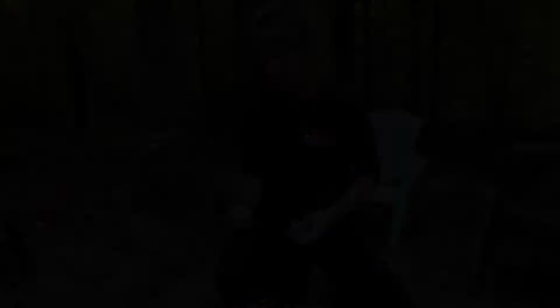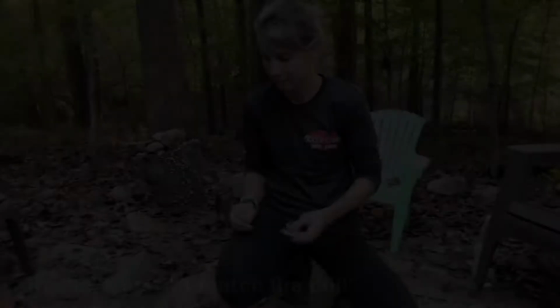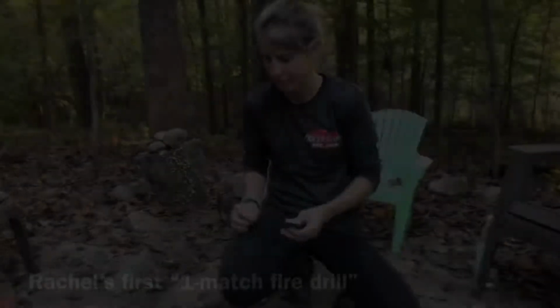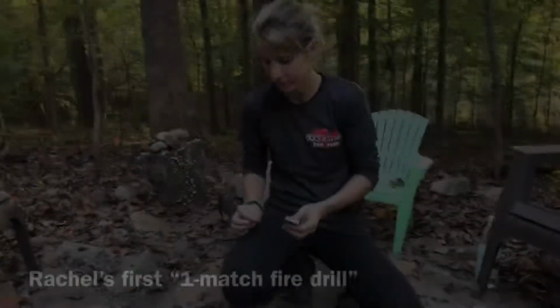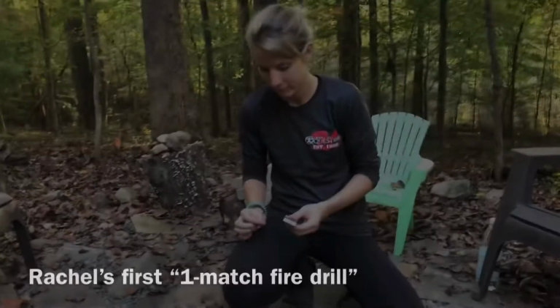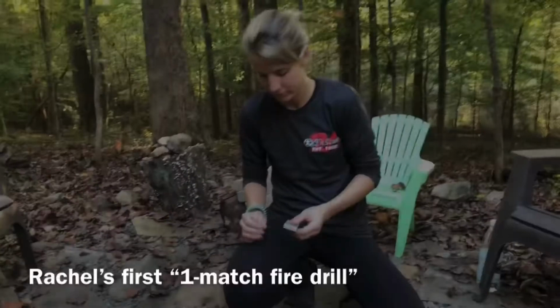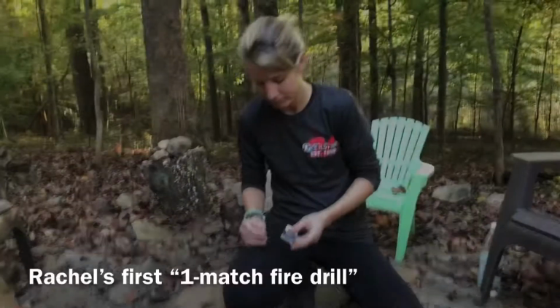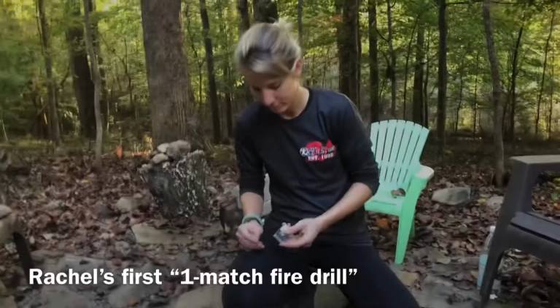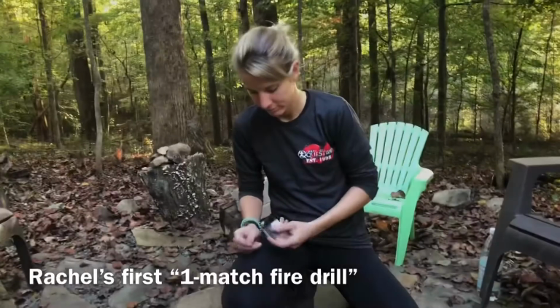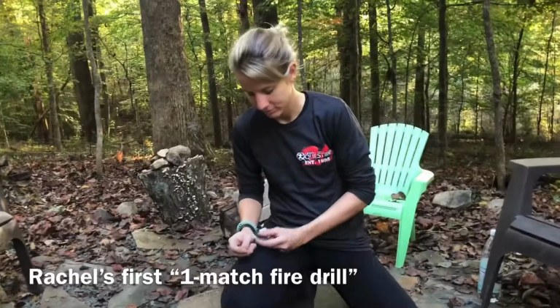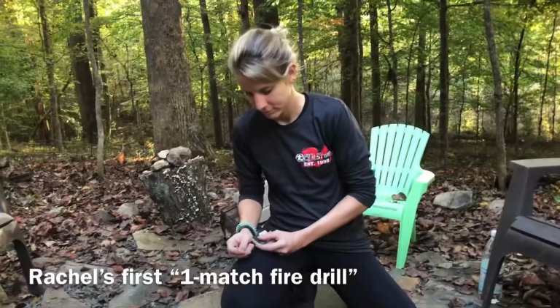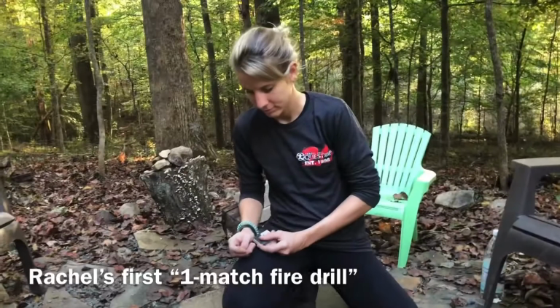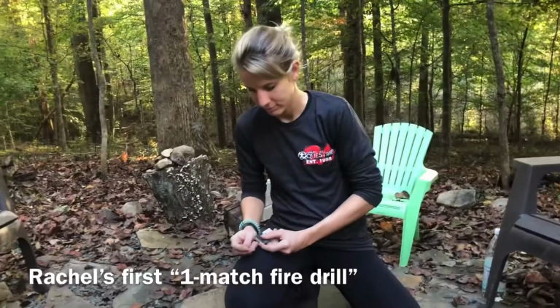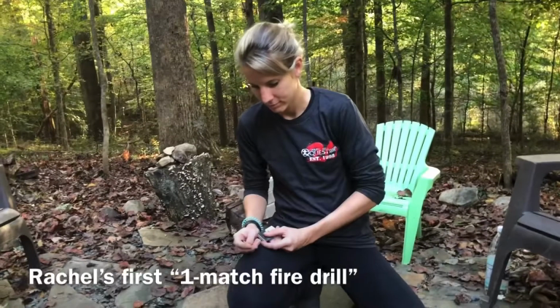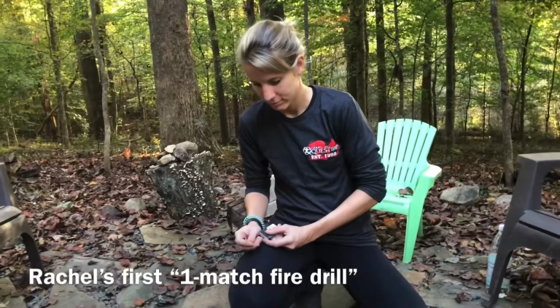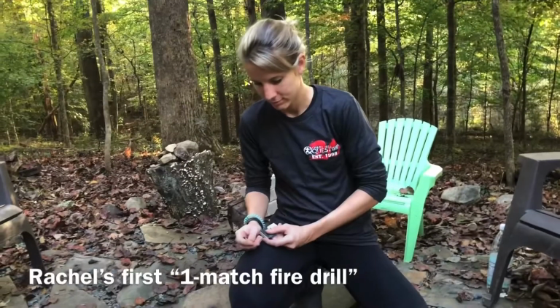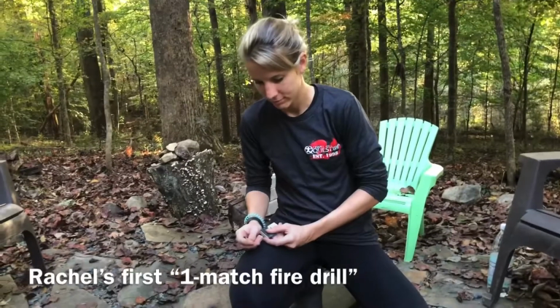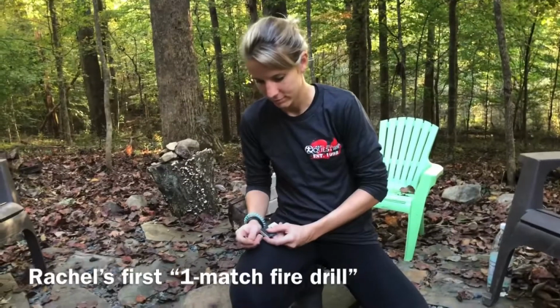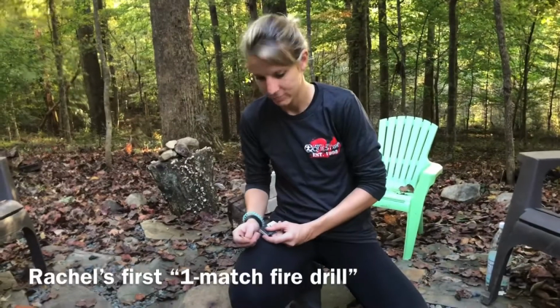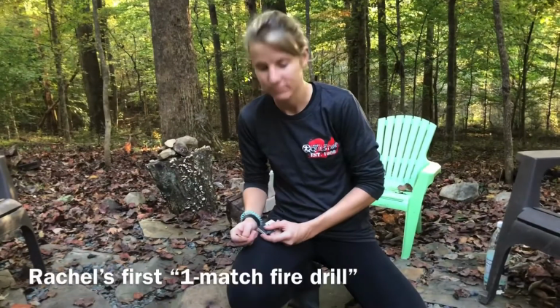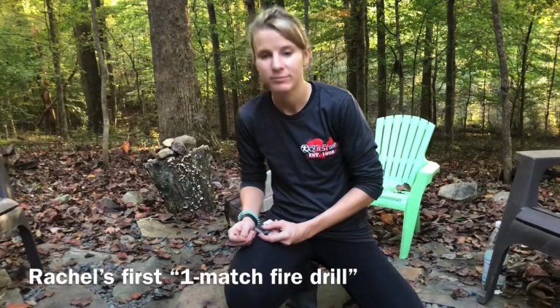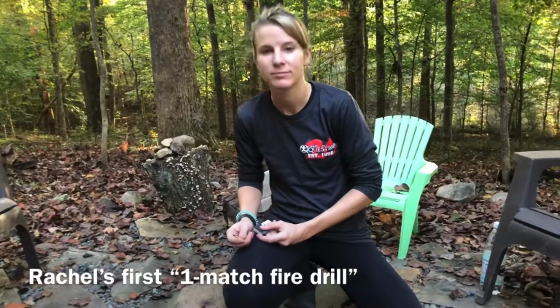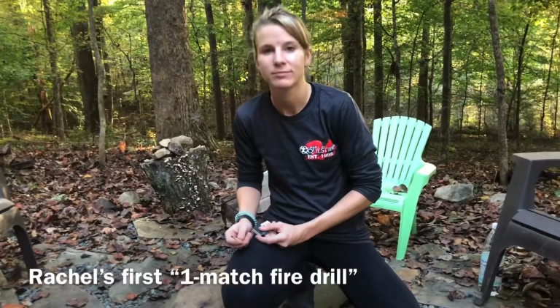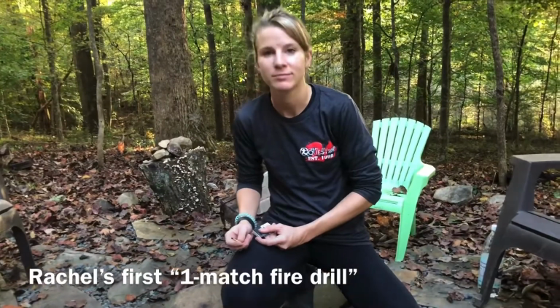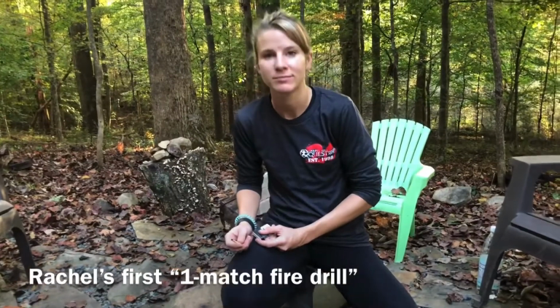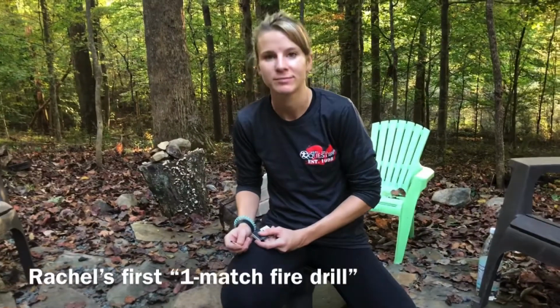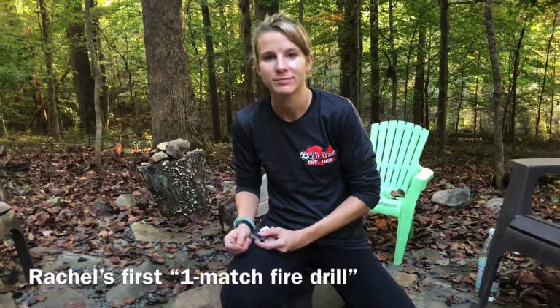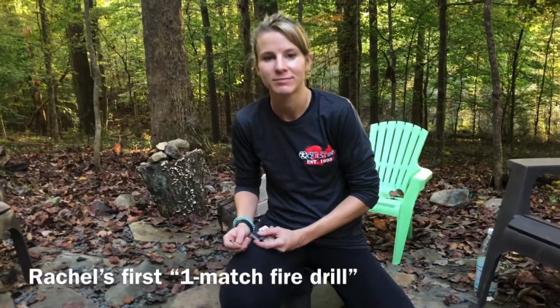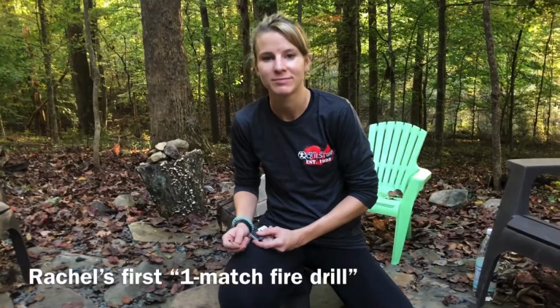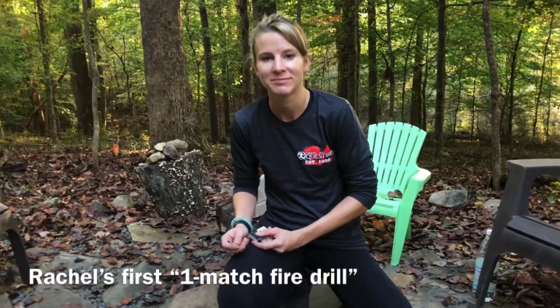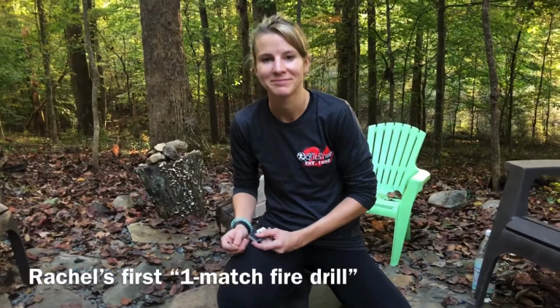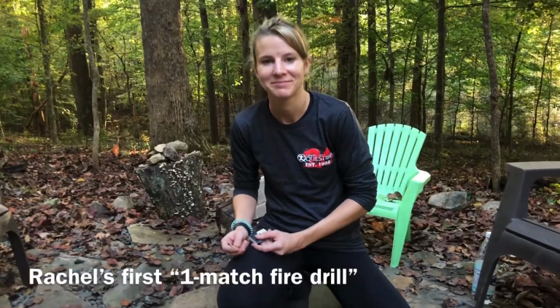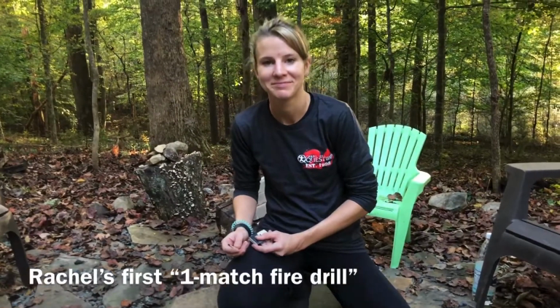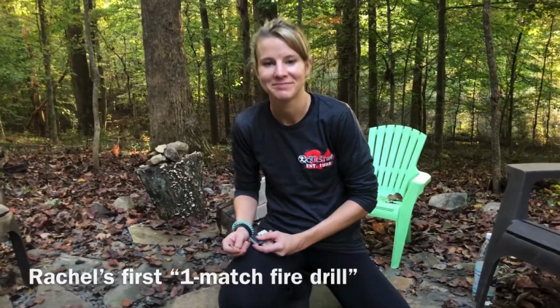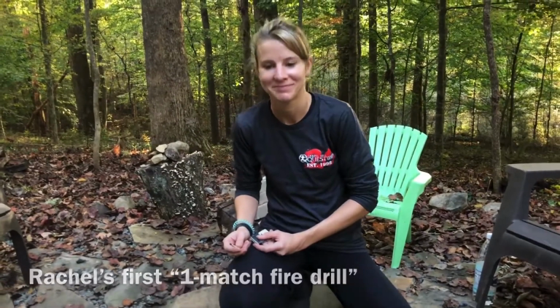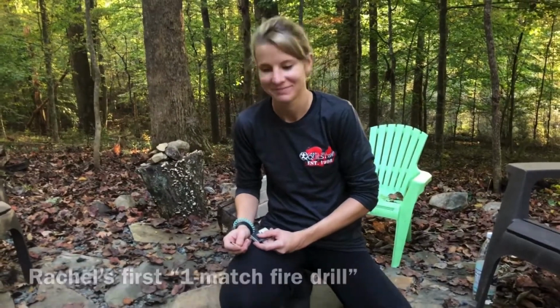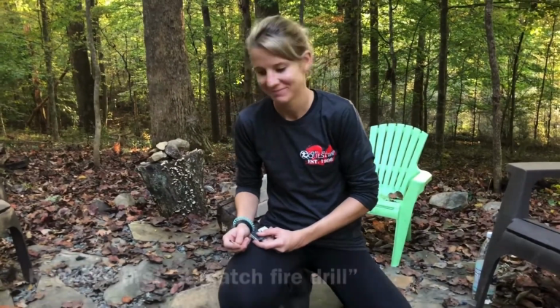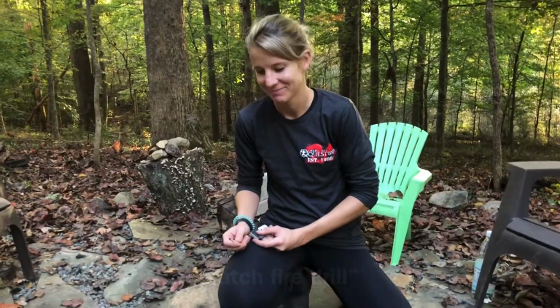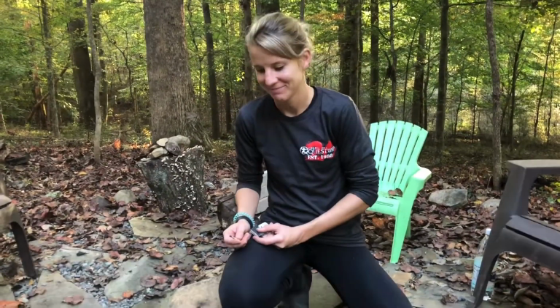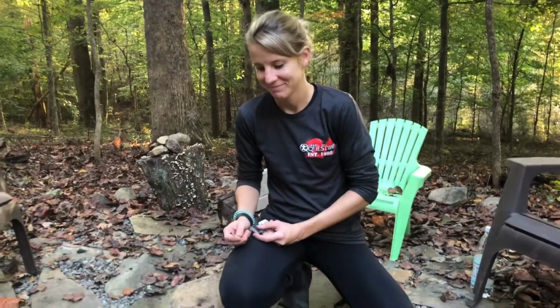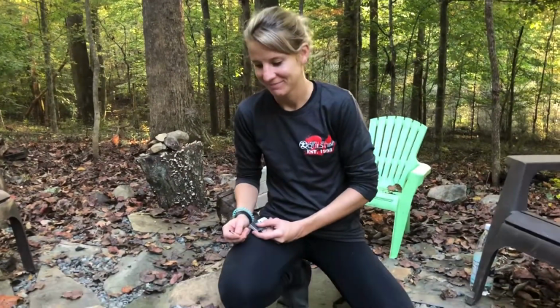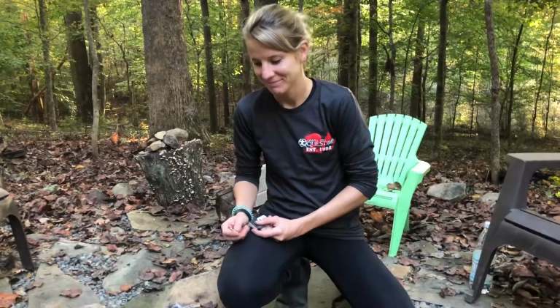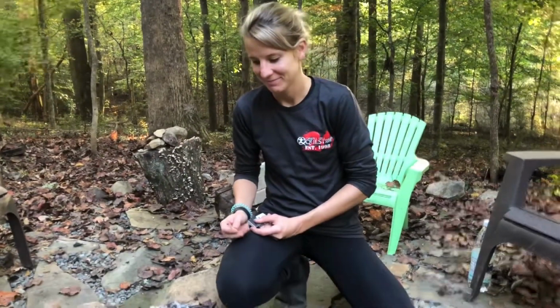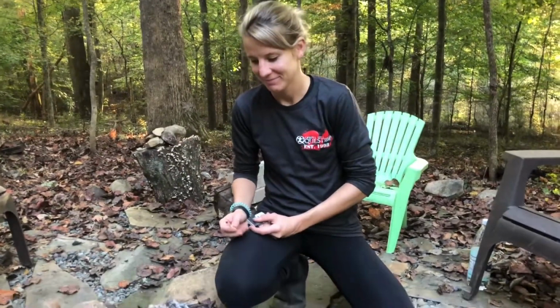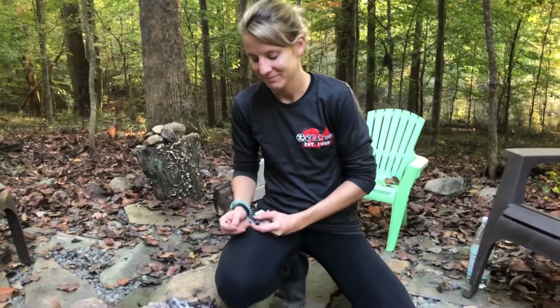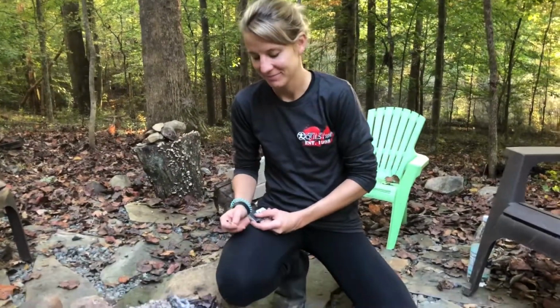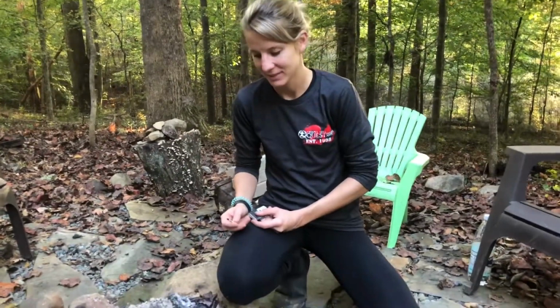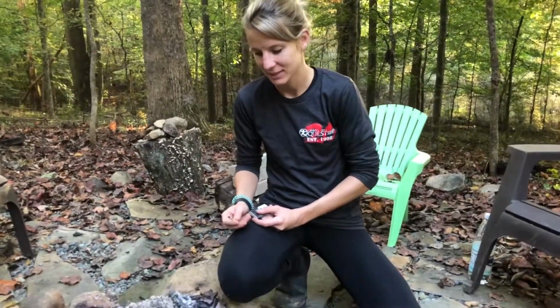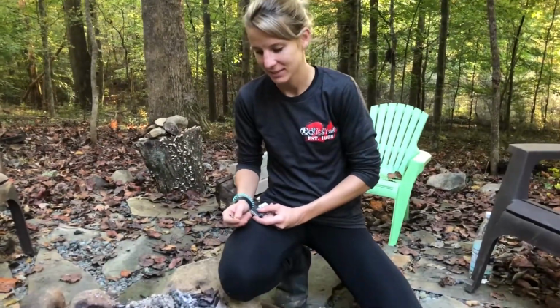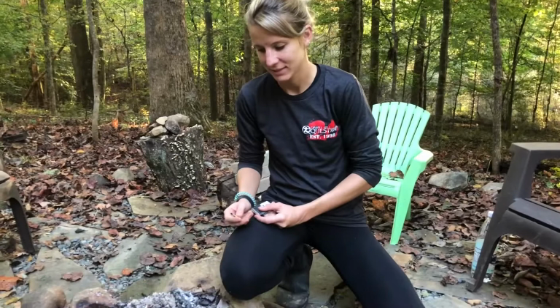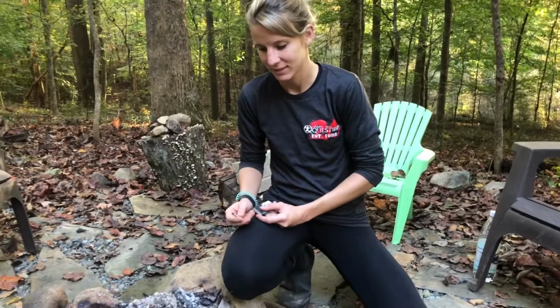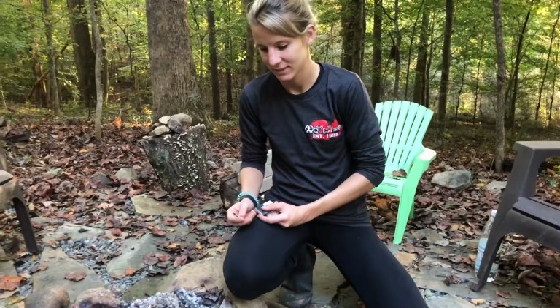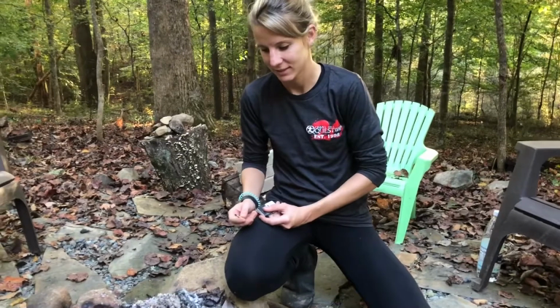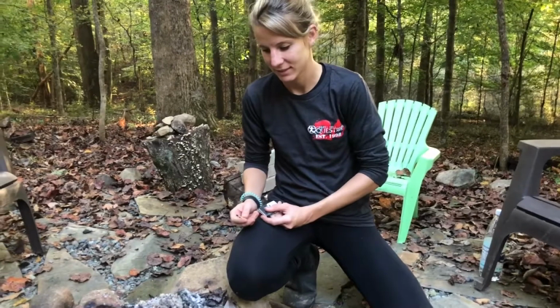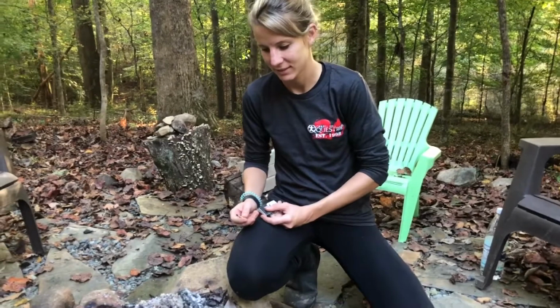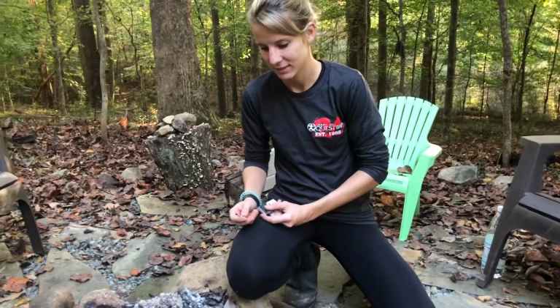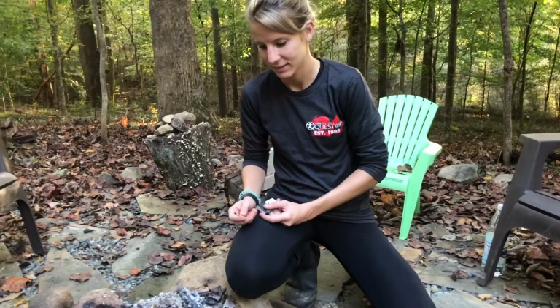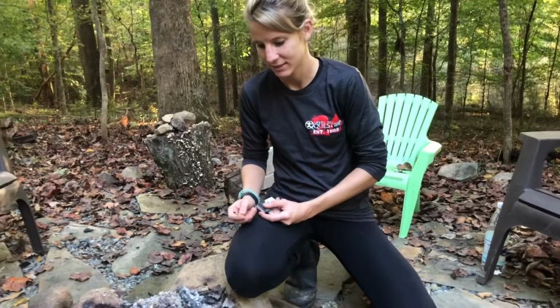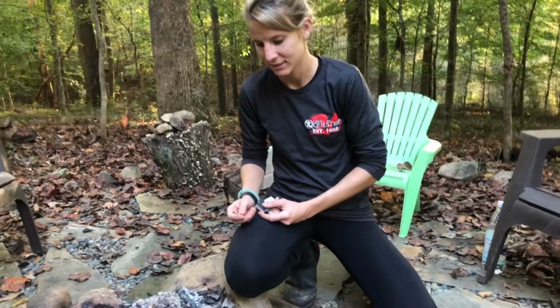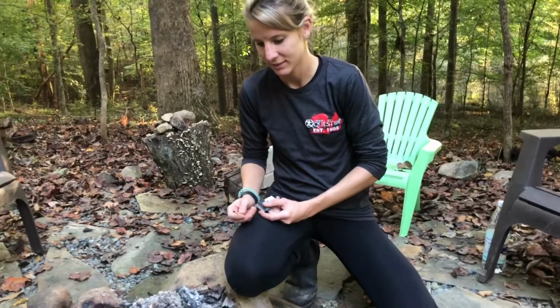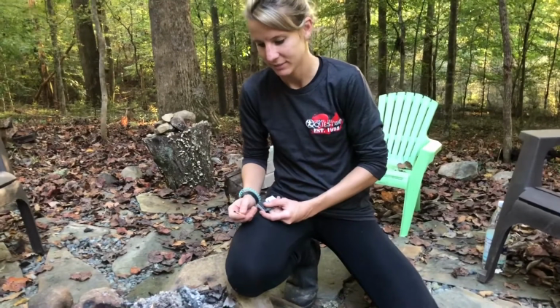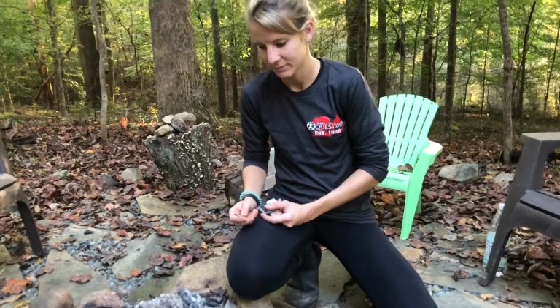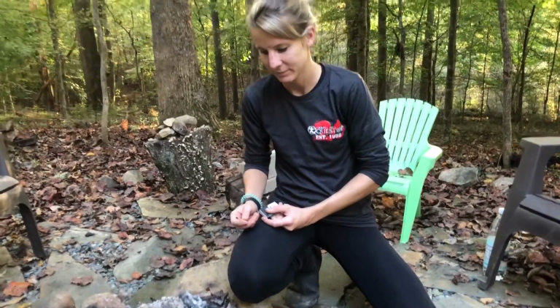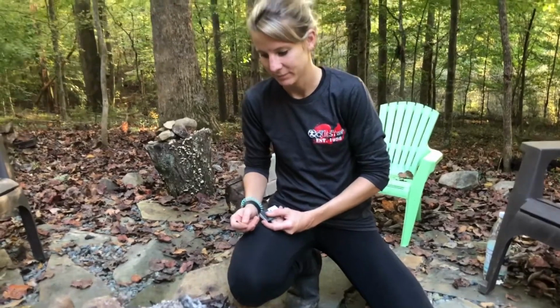Alright, this is Rachel's first one-match fire reel. Tell us how you set up your fire for success.